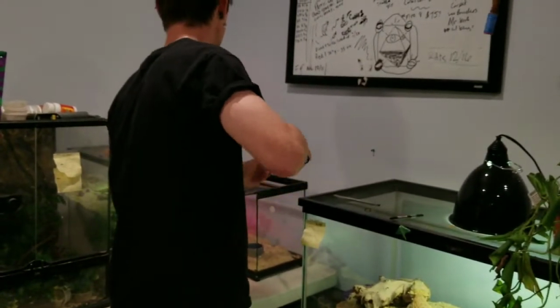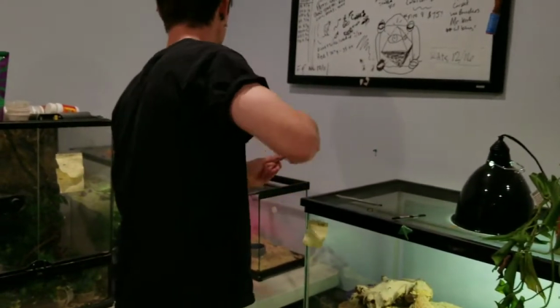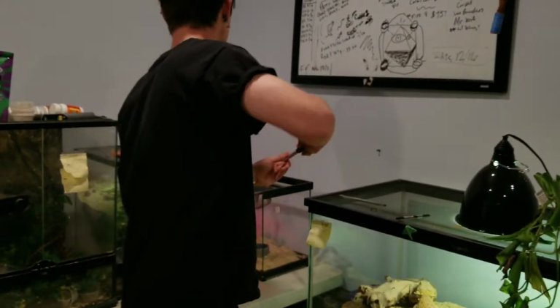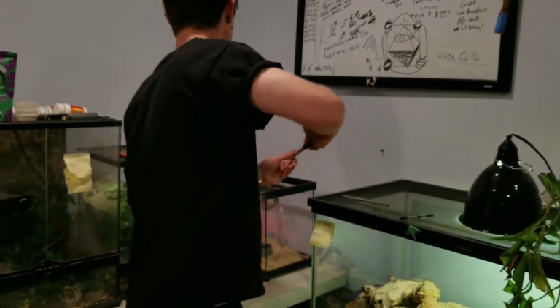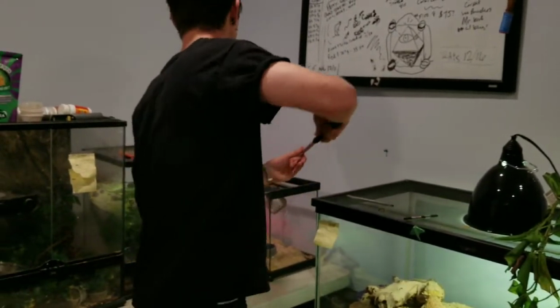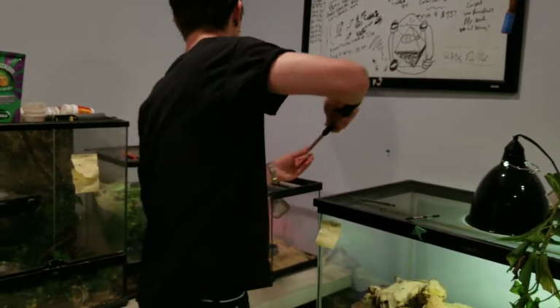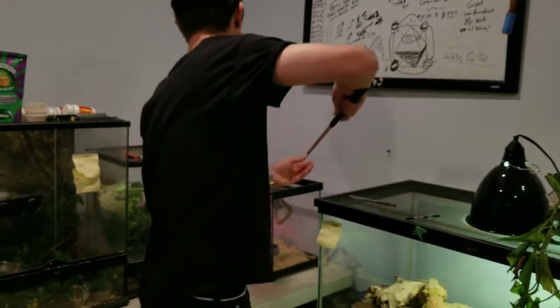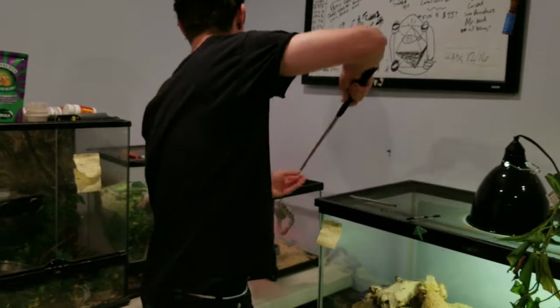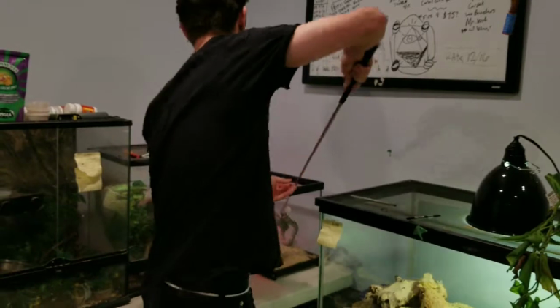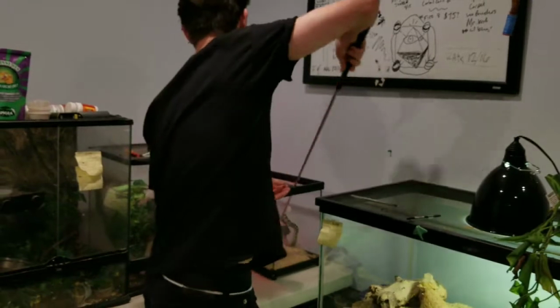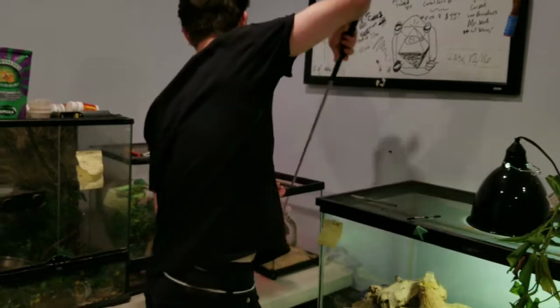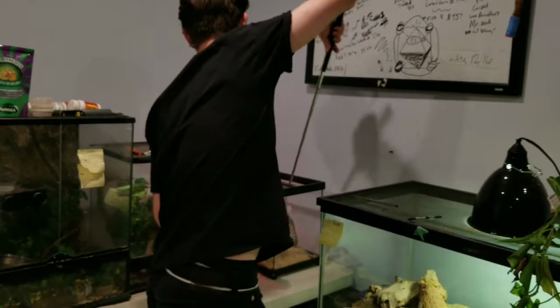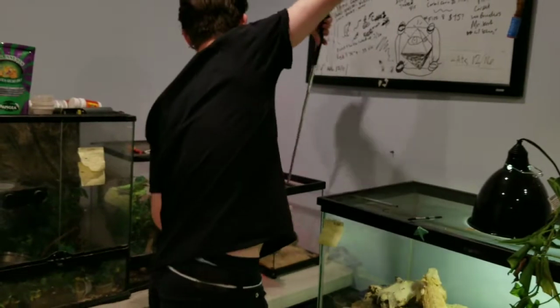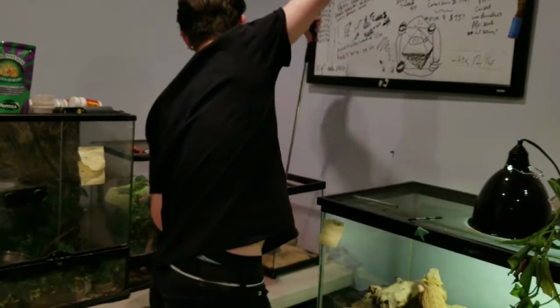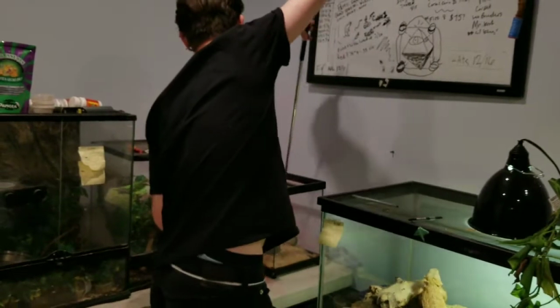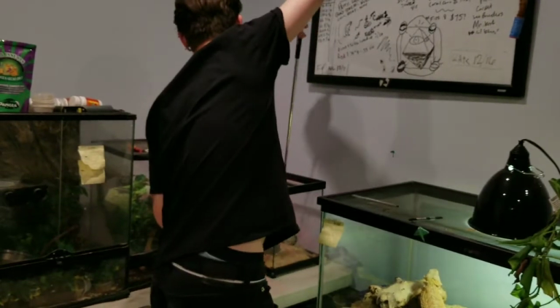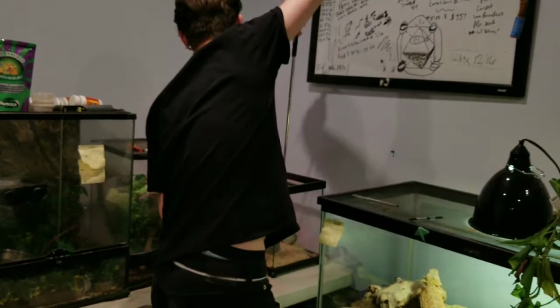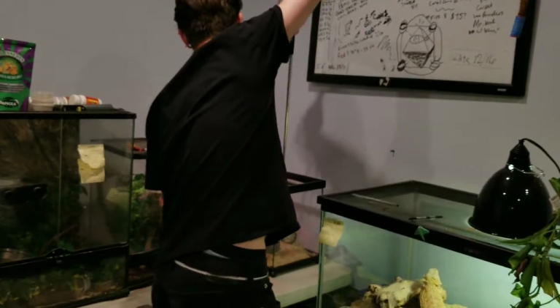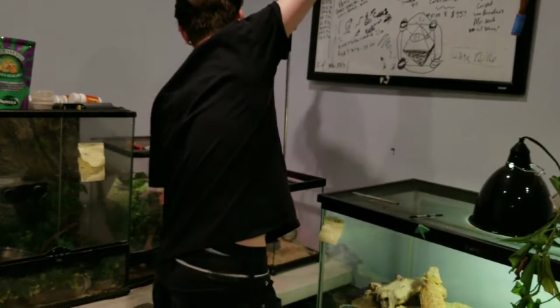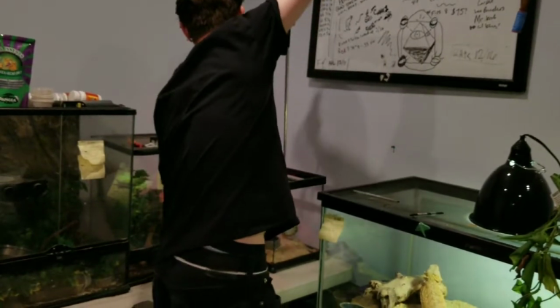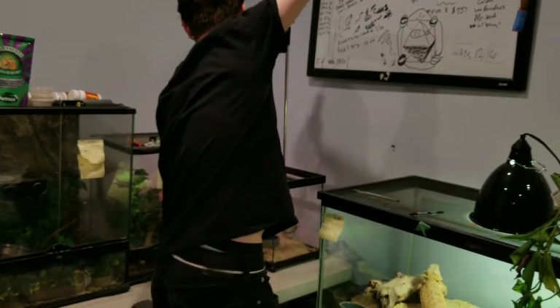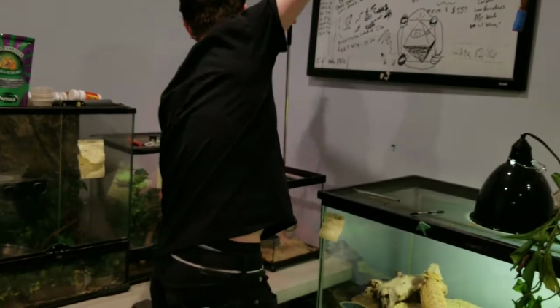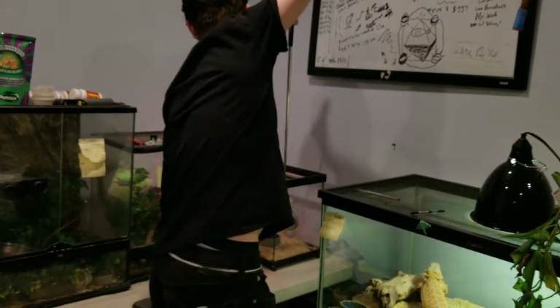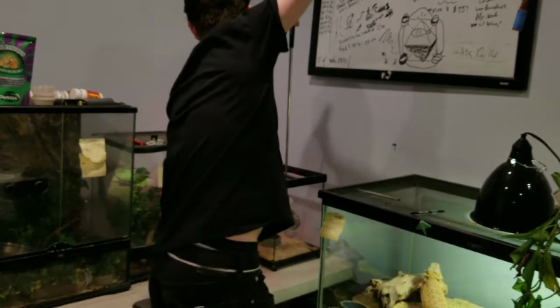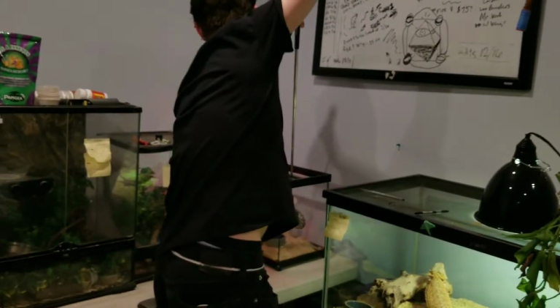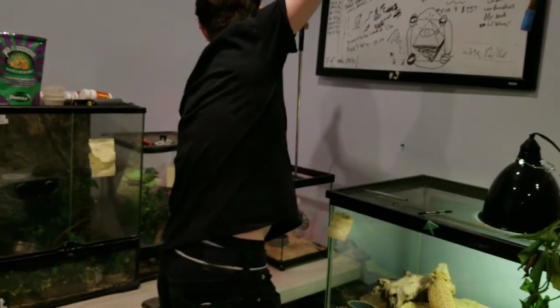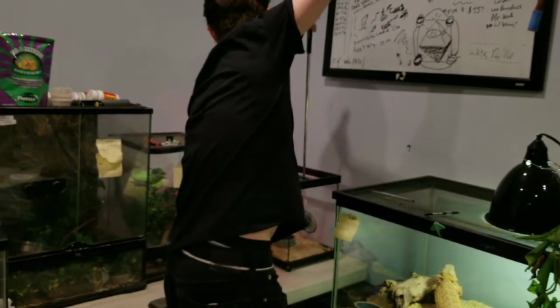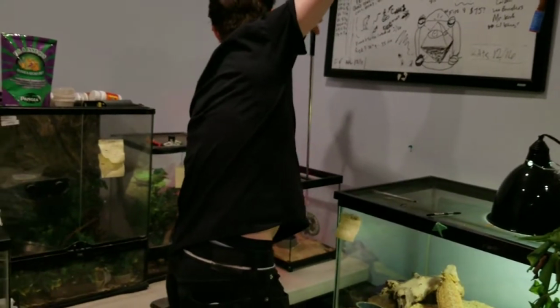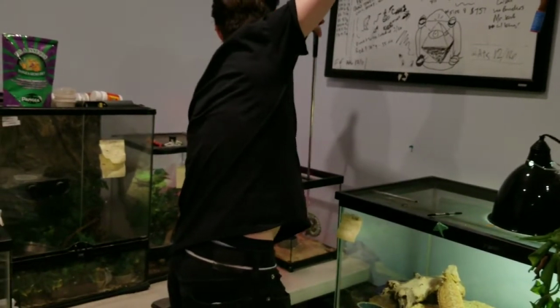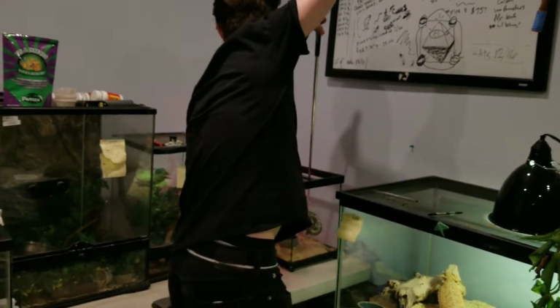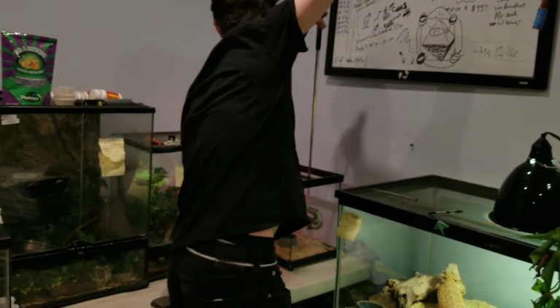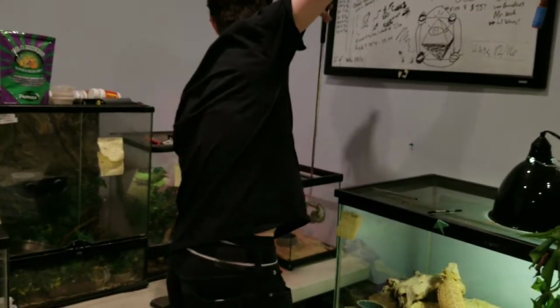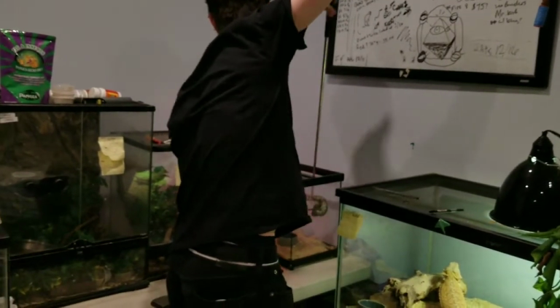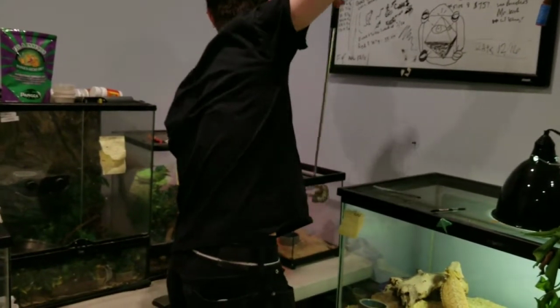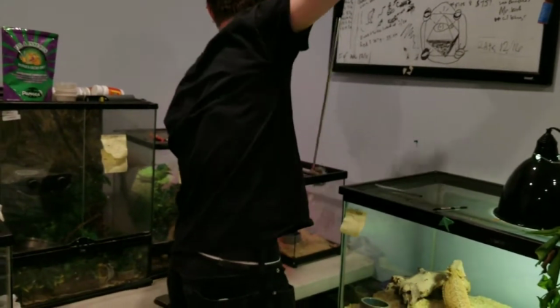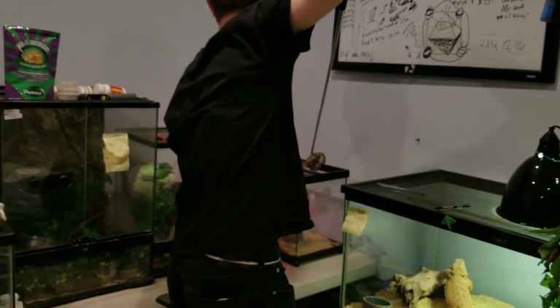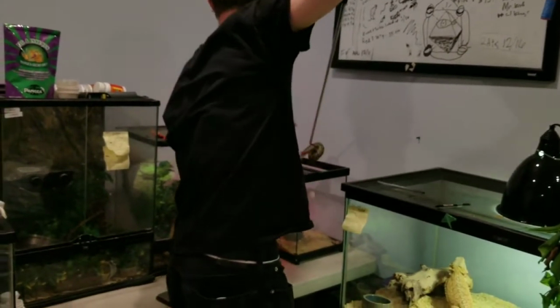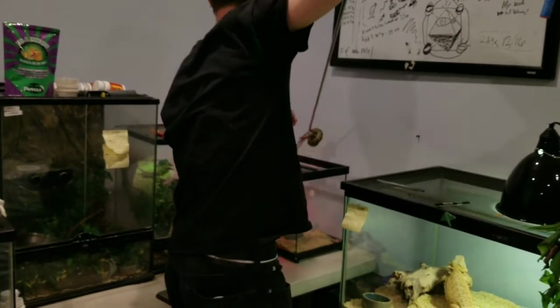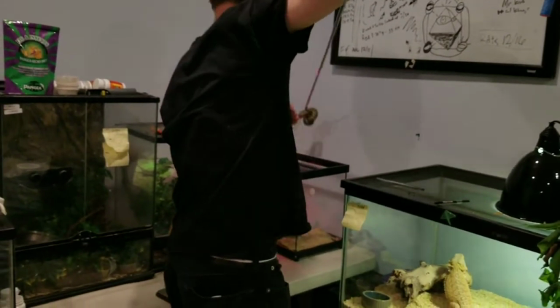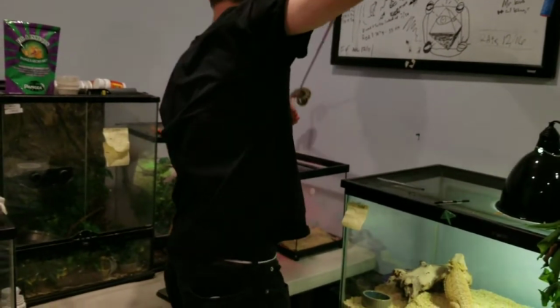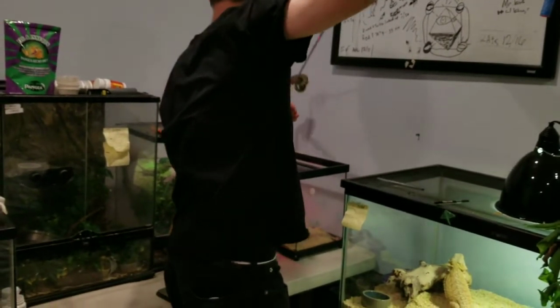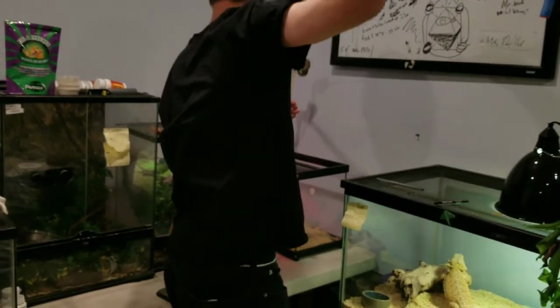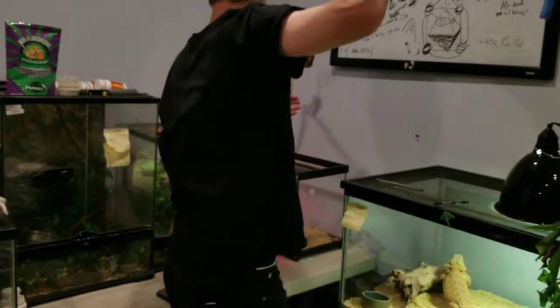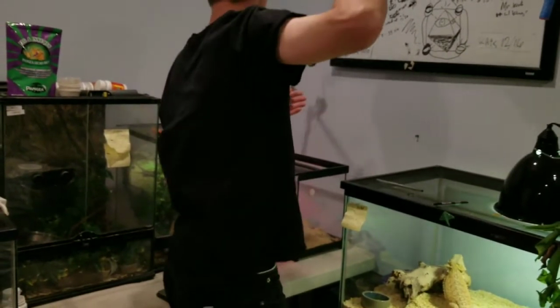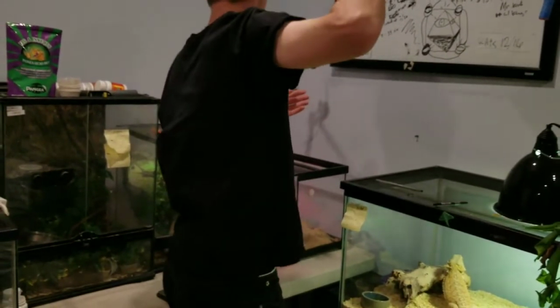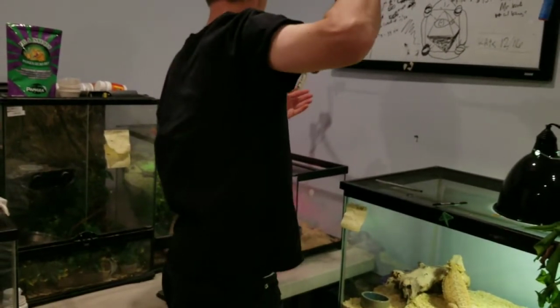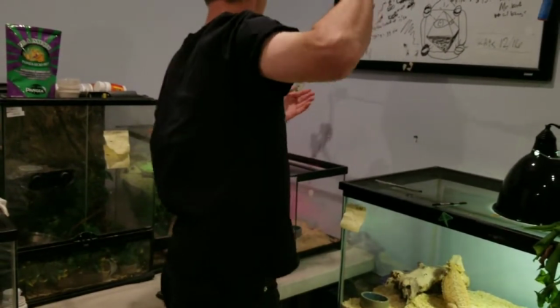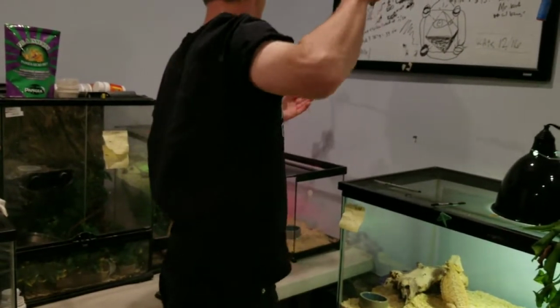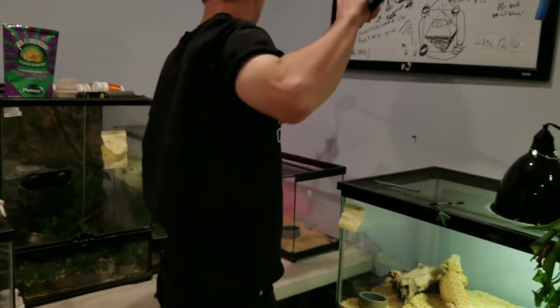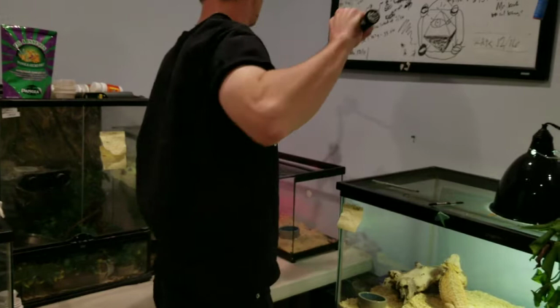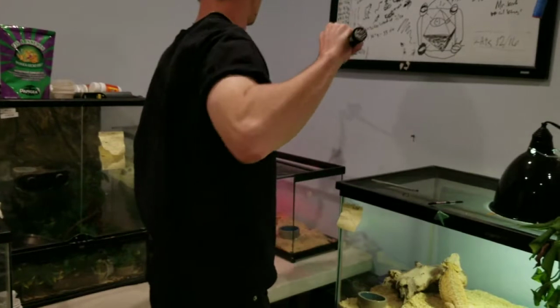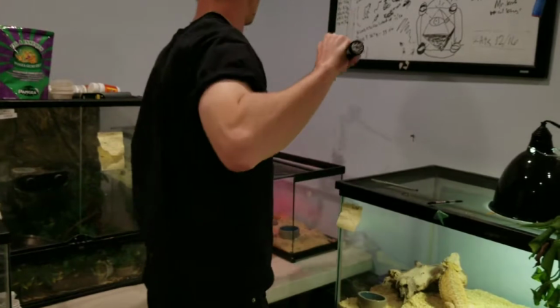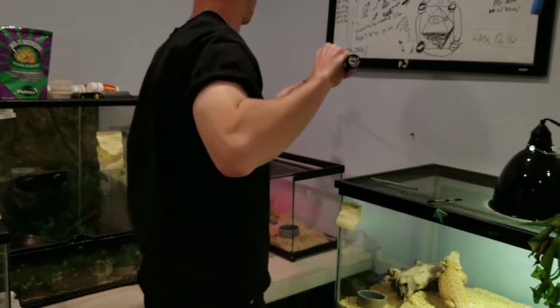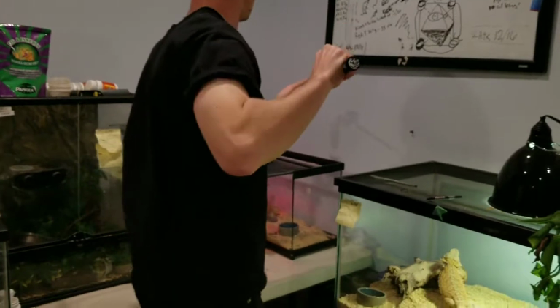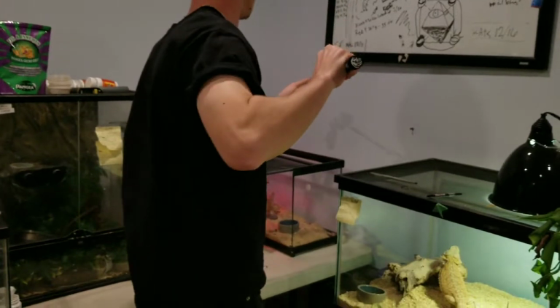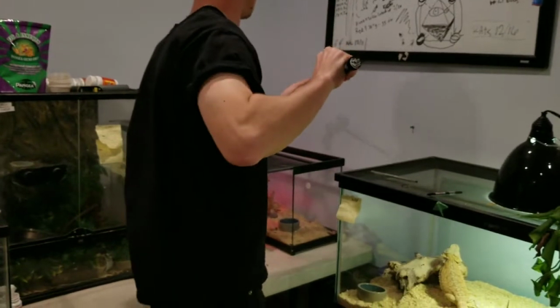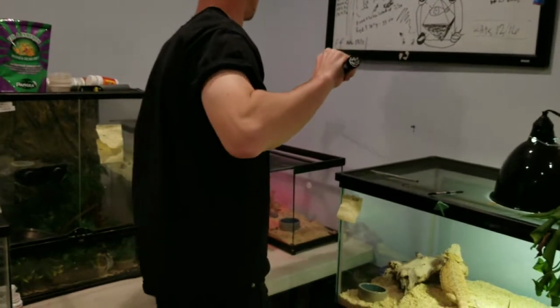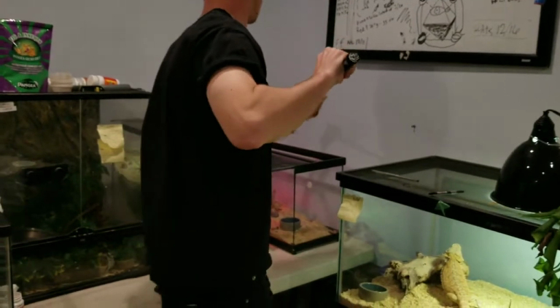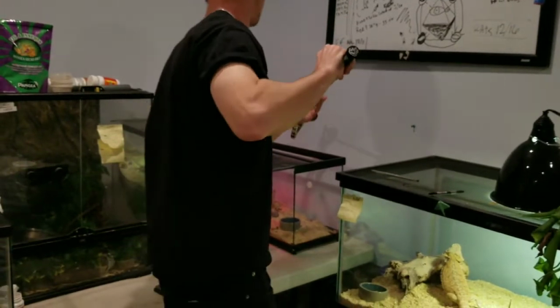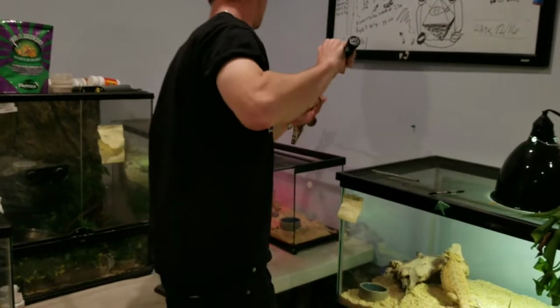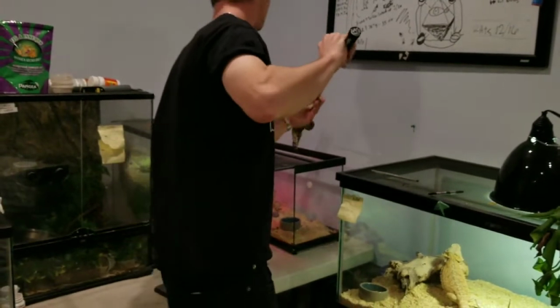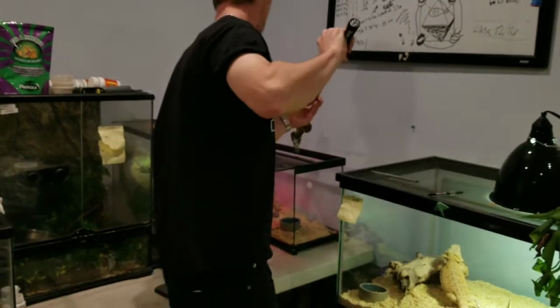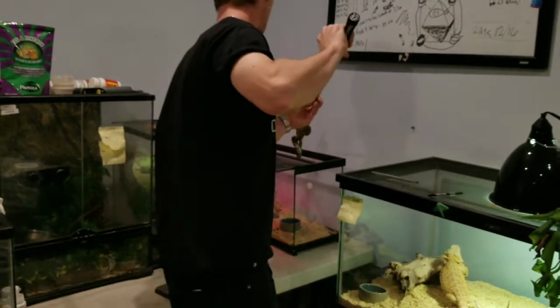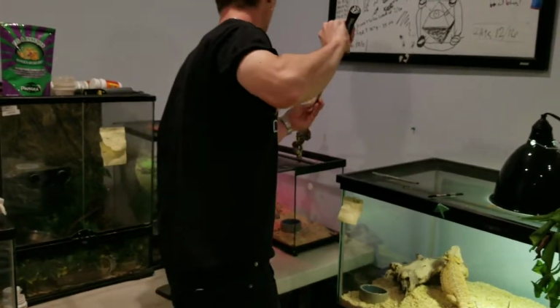It's always hard to get her back in her enclosure. Yeah, I noticed they coil around the hooks really weird. Yeah, they've got a really strong tail.